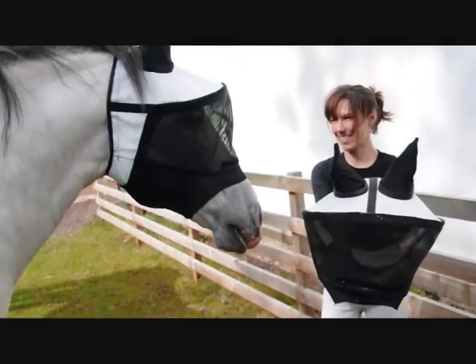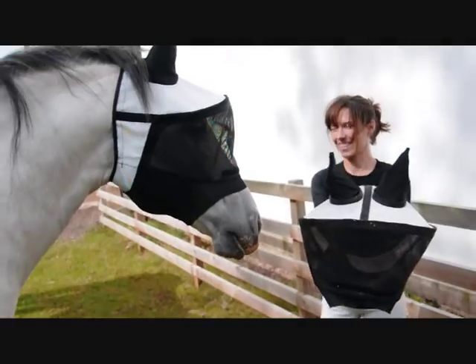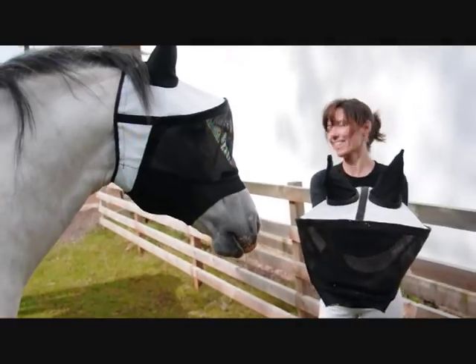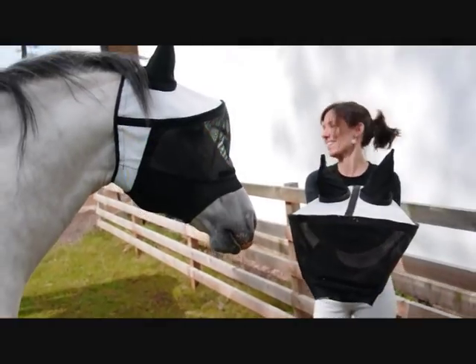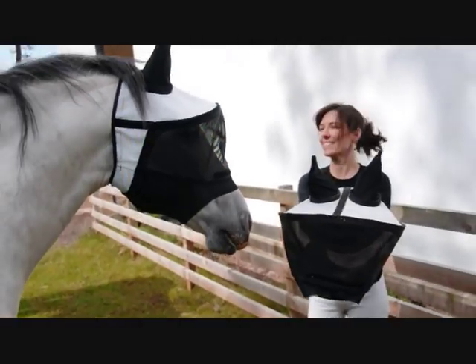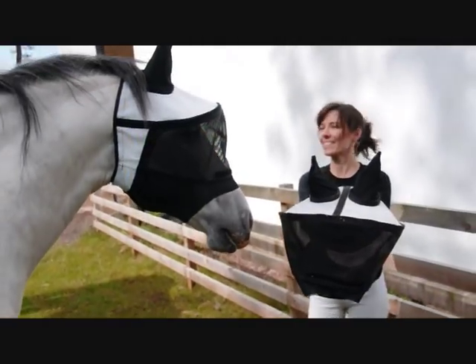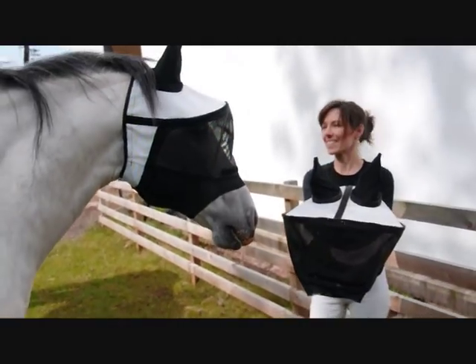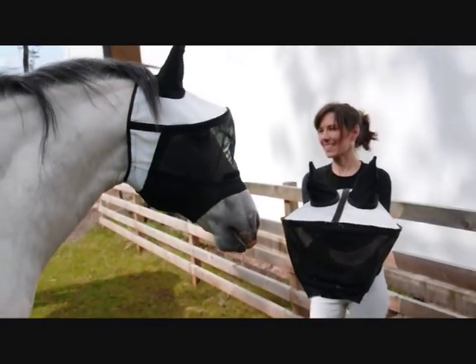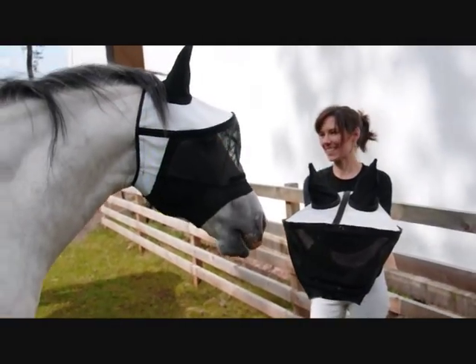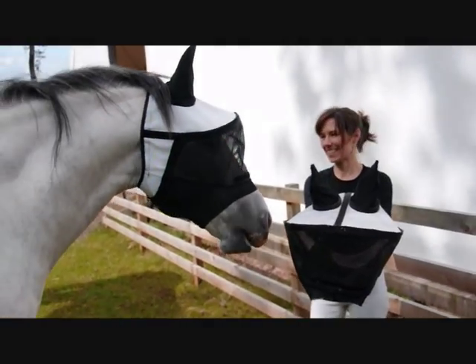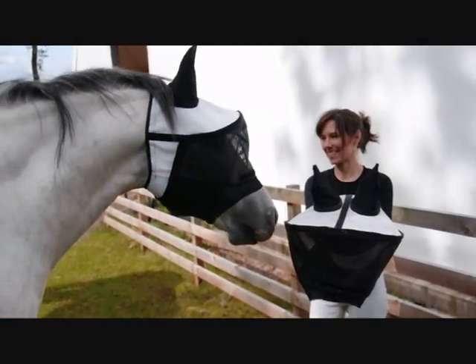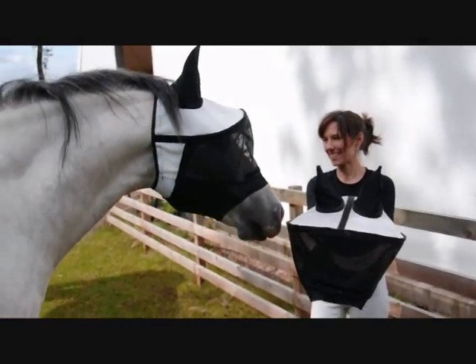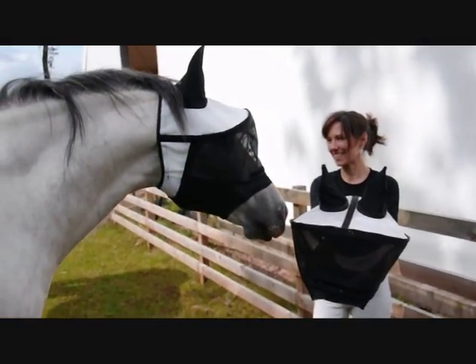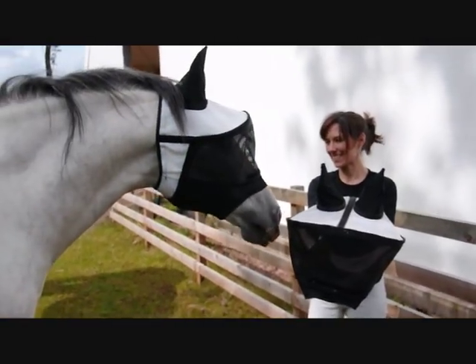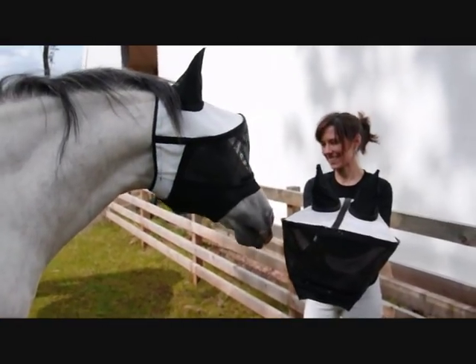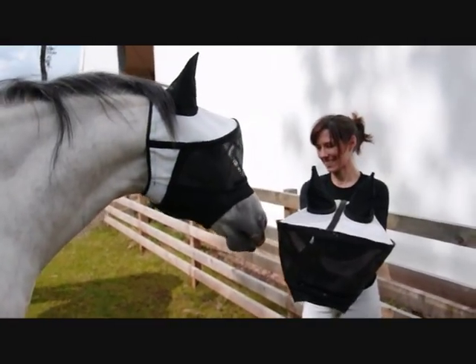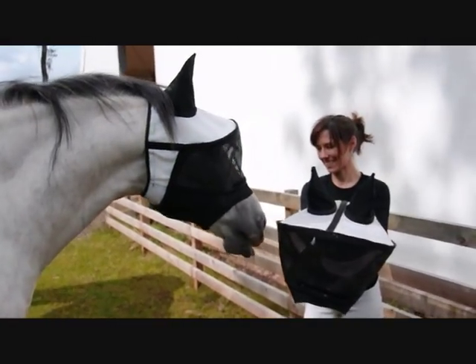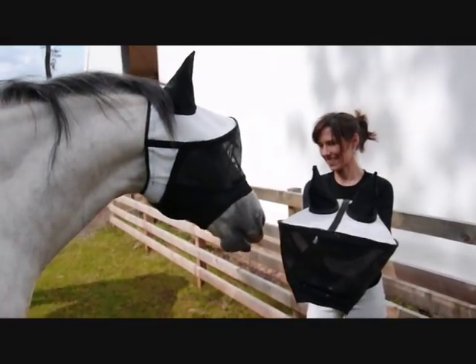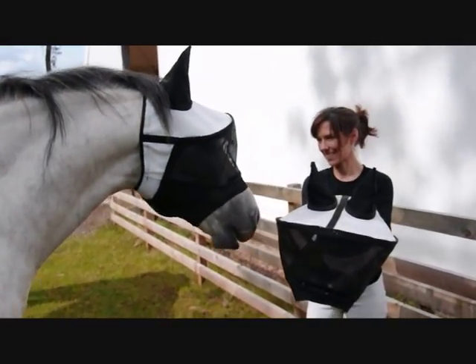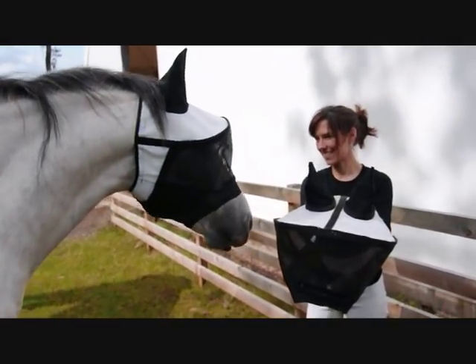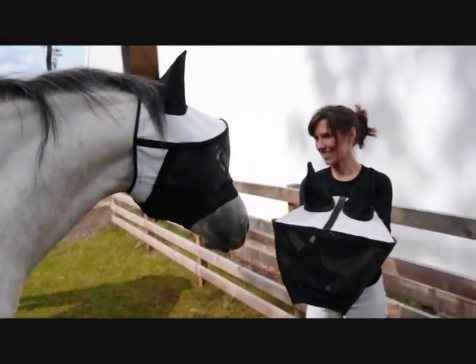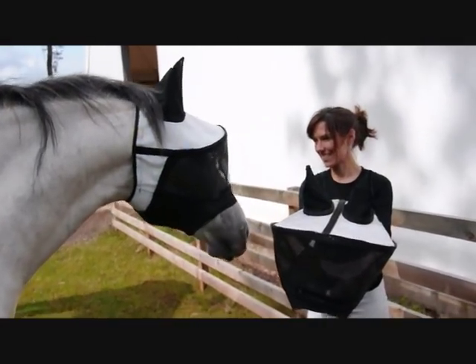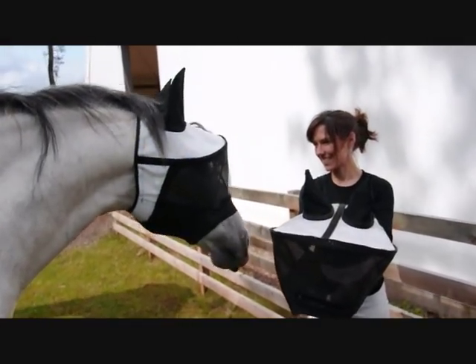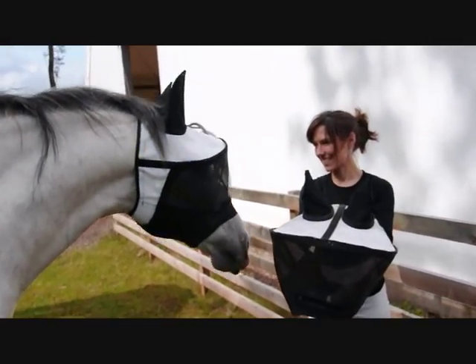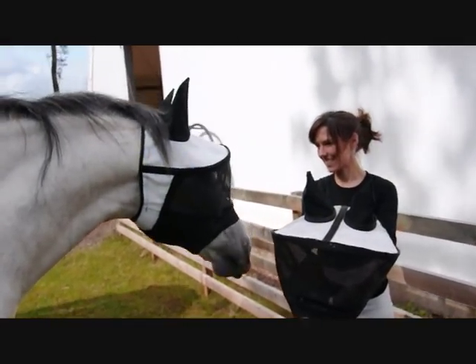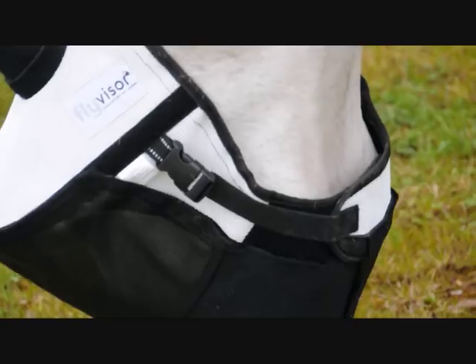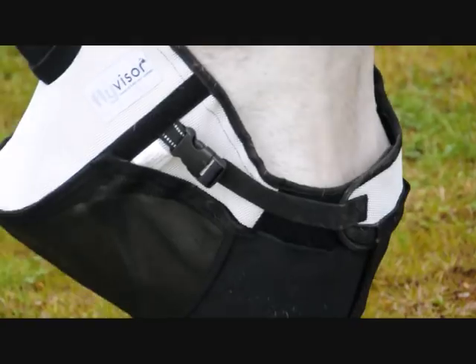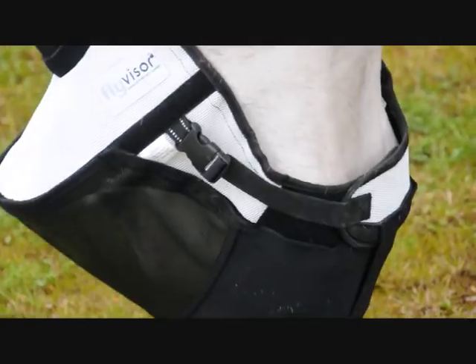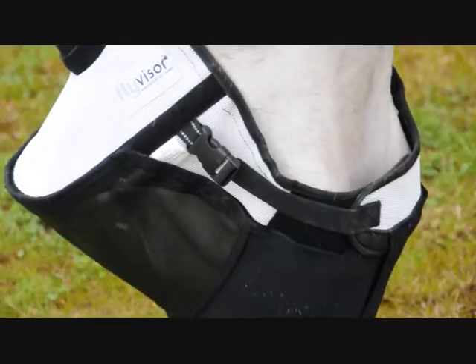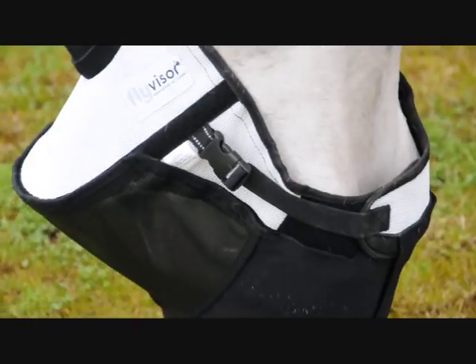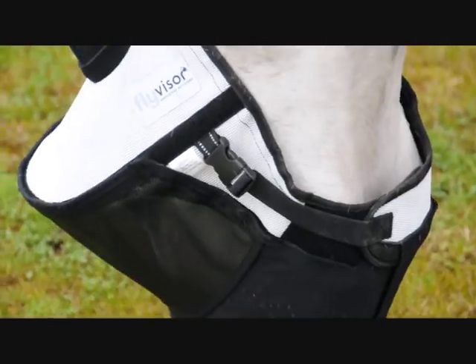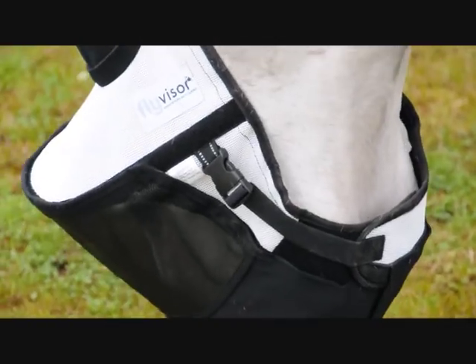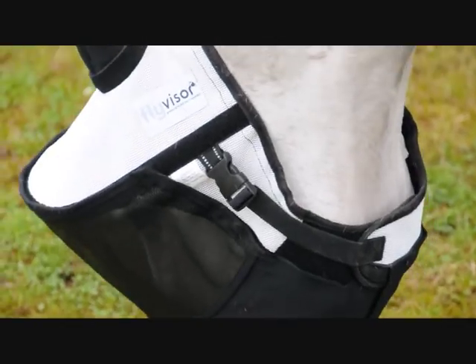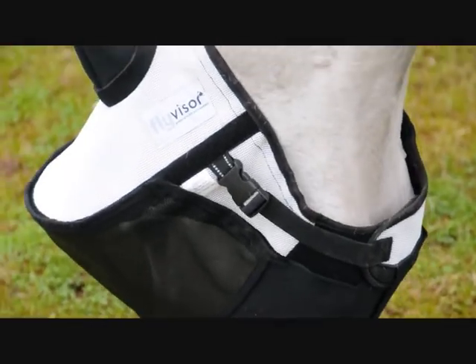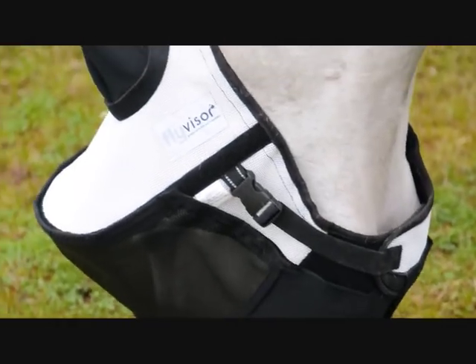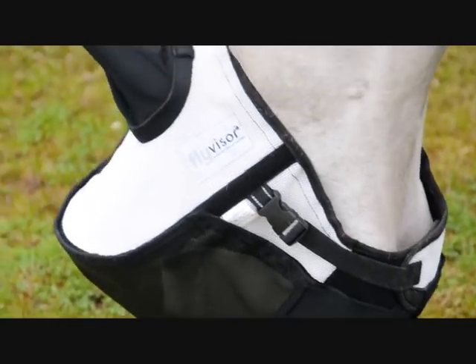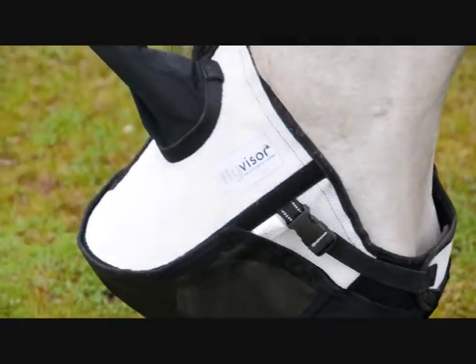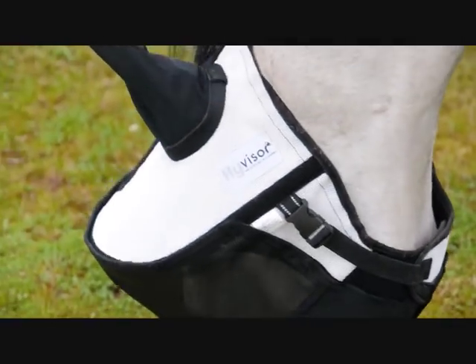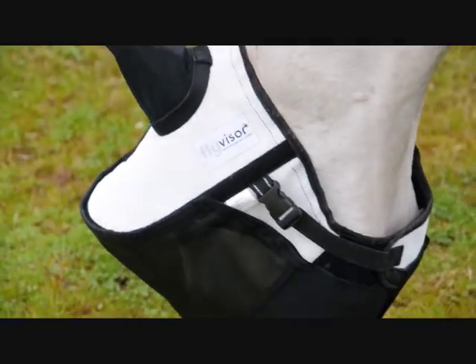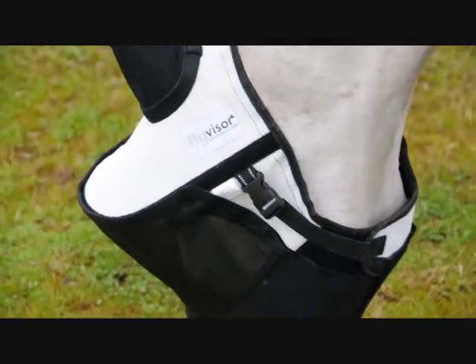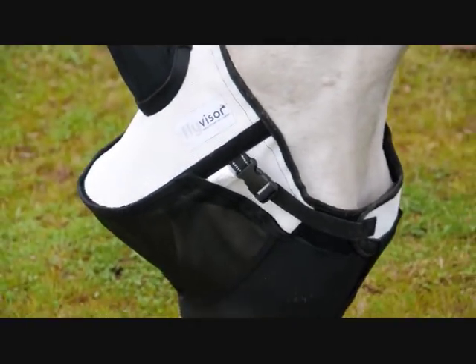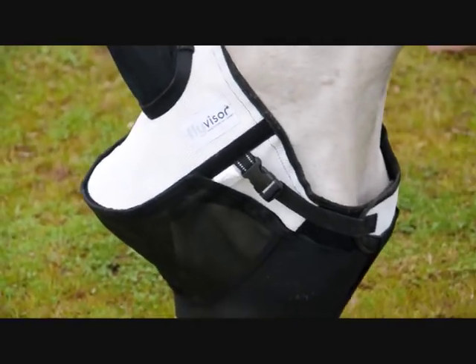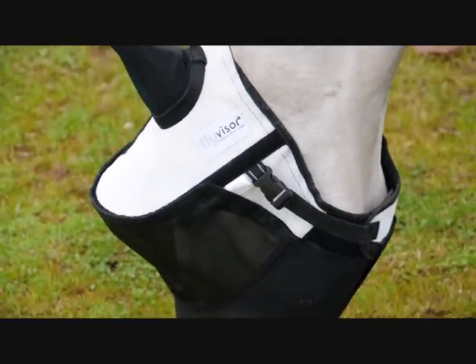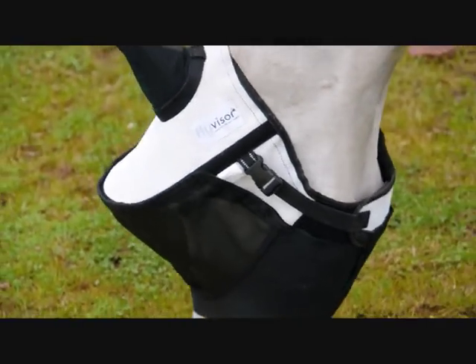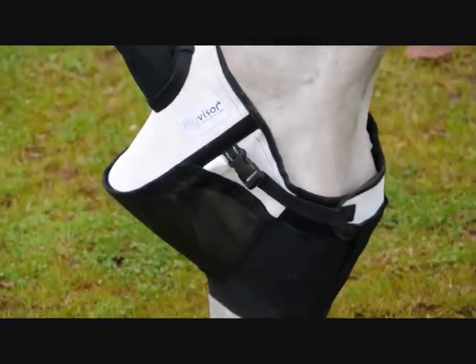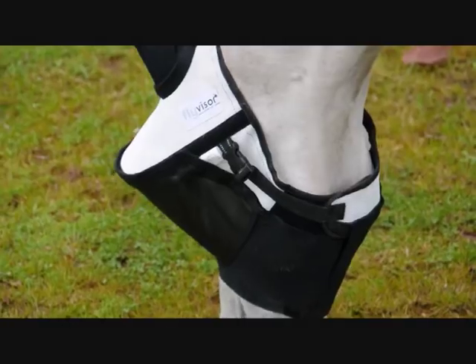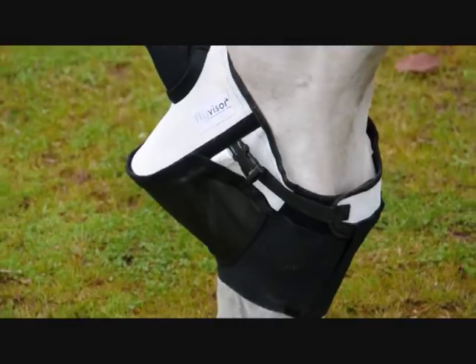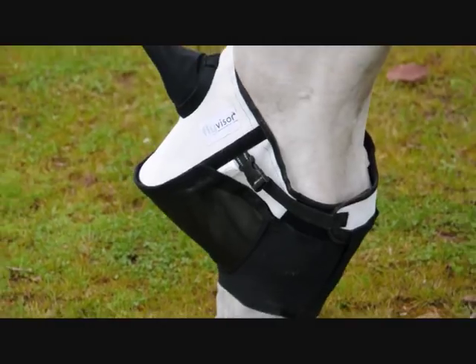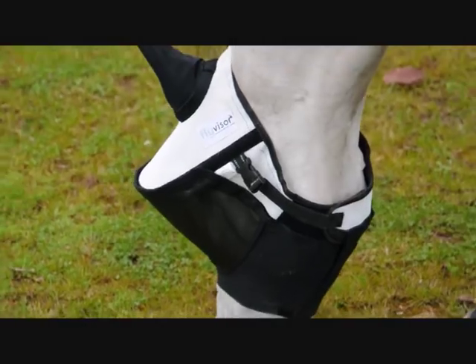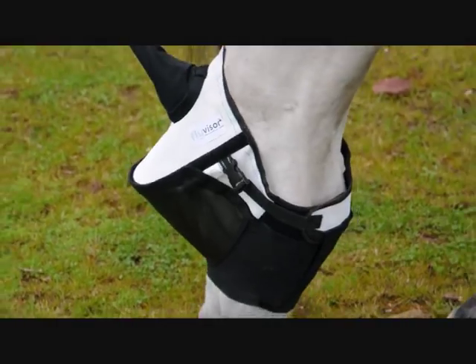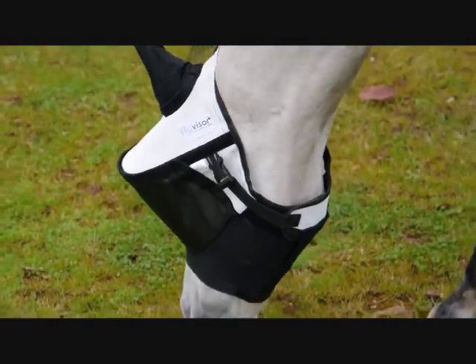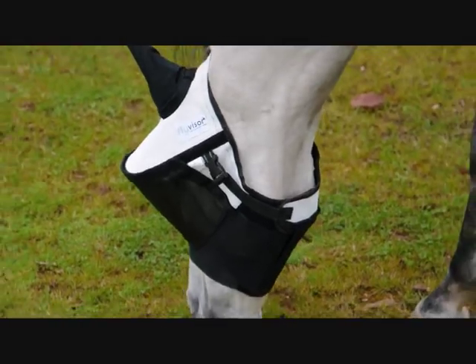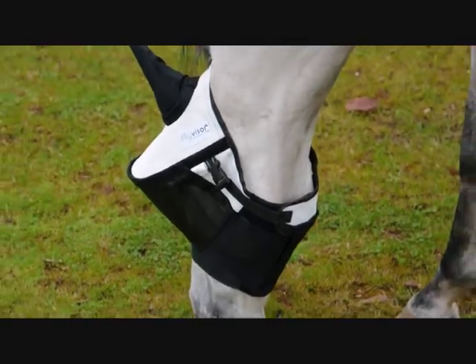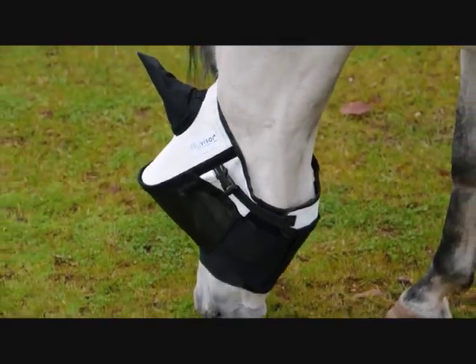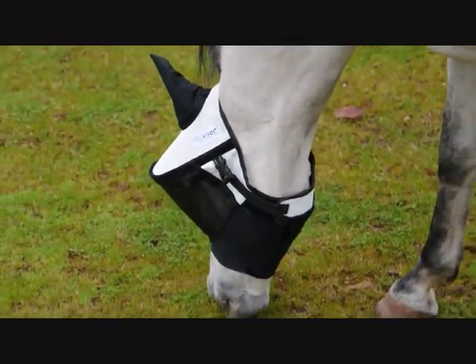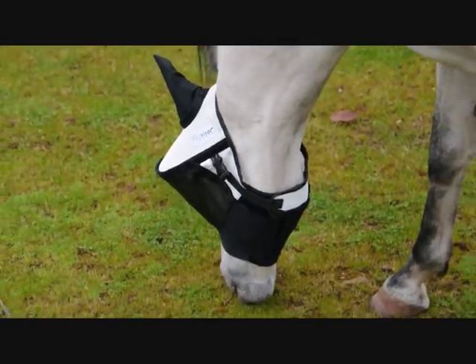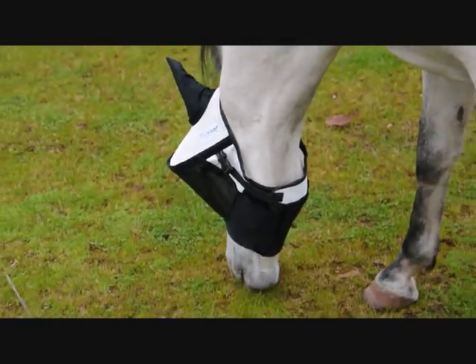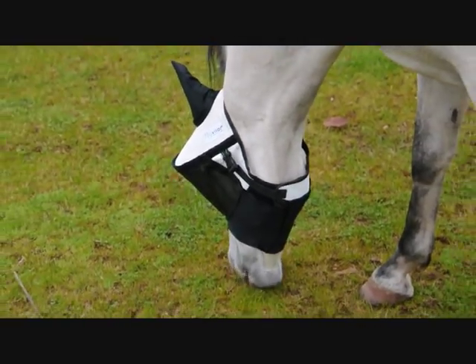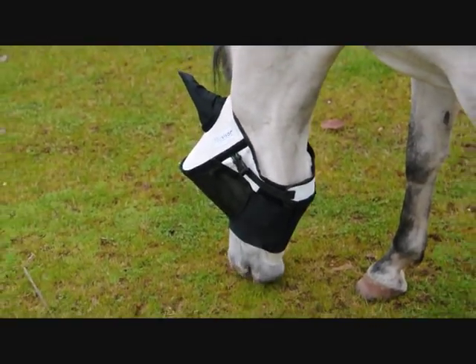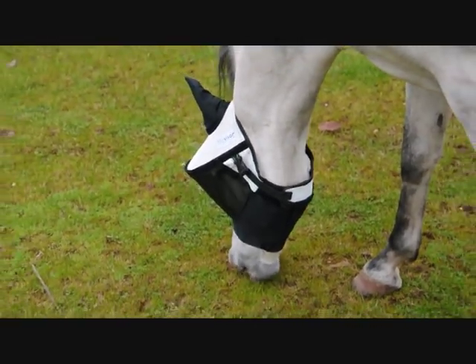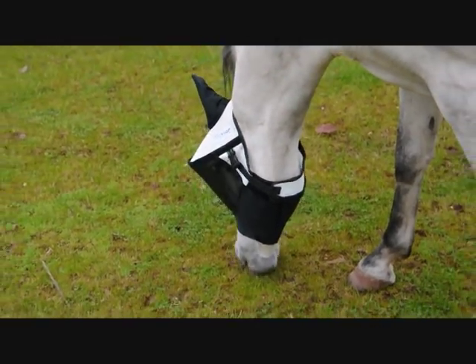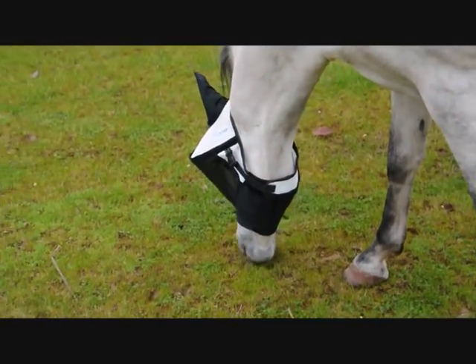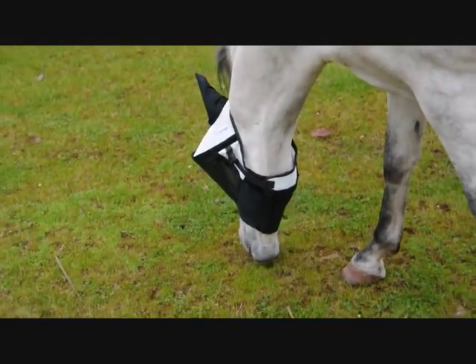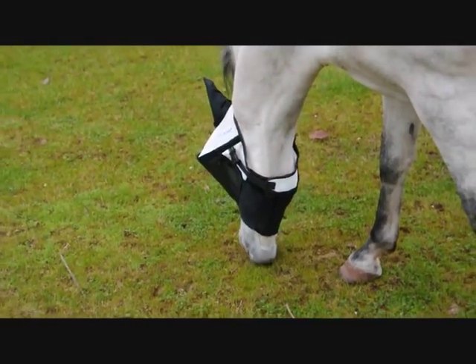Your horse will love you for it. The fly visor — helping you keep your horse fly free and comfortable this summer.